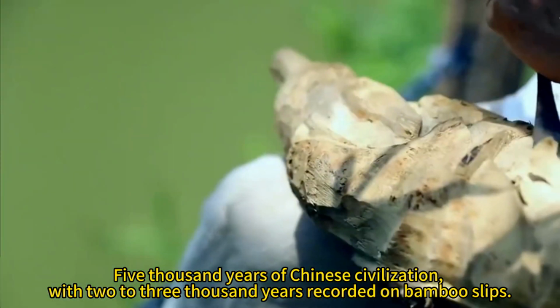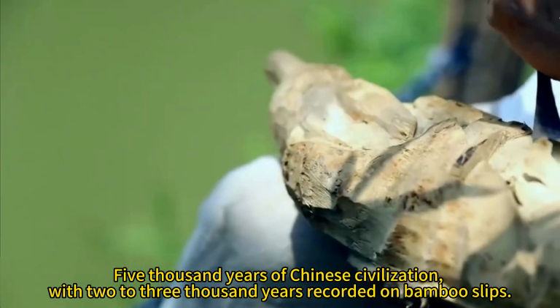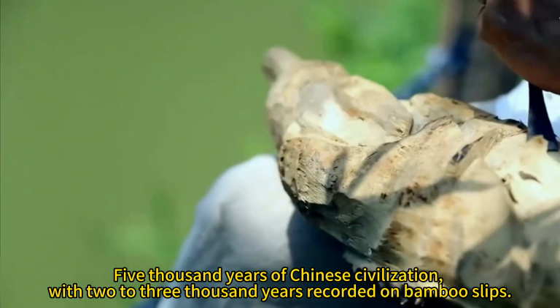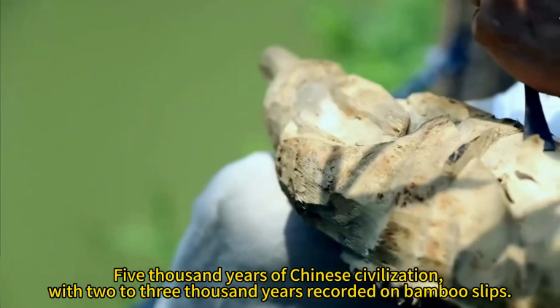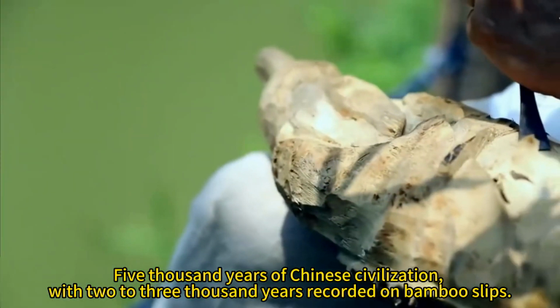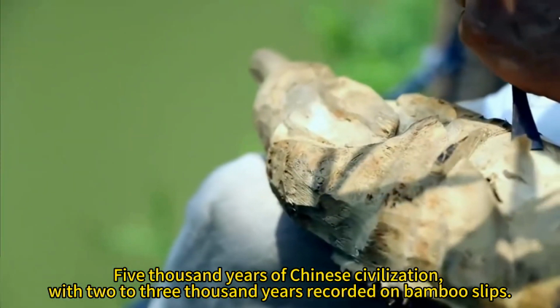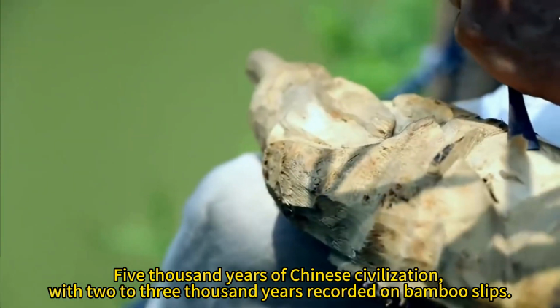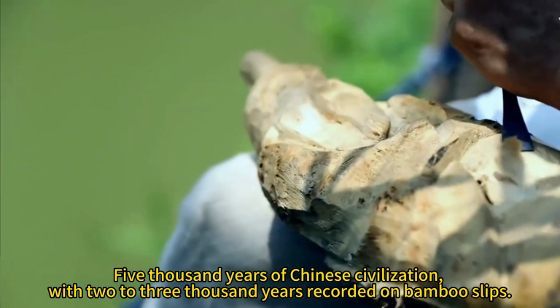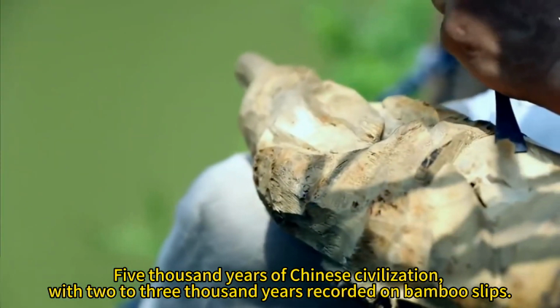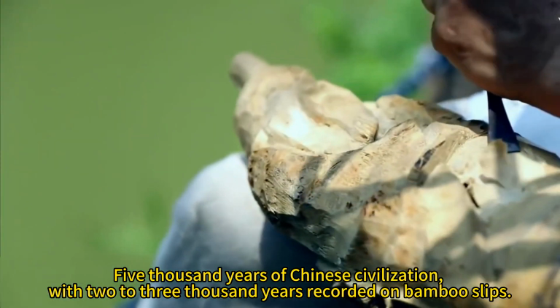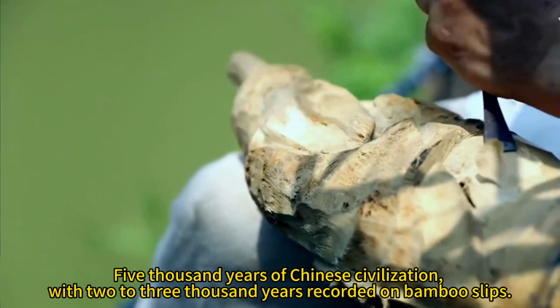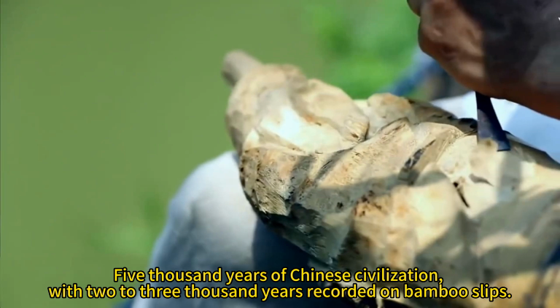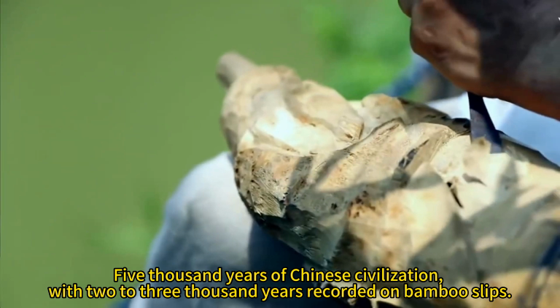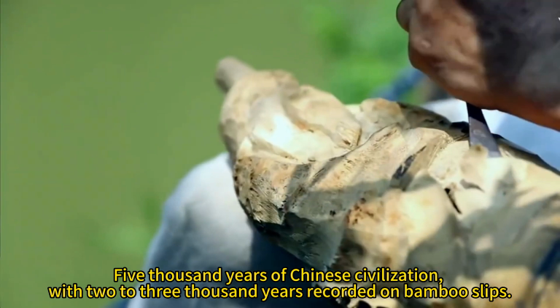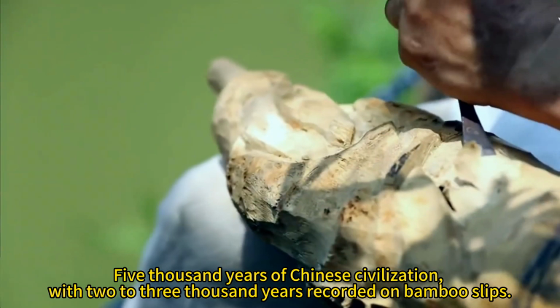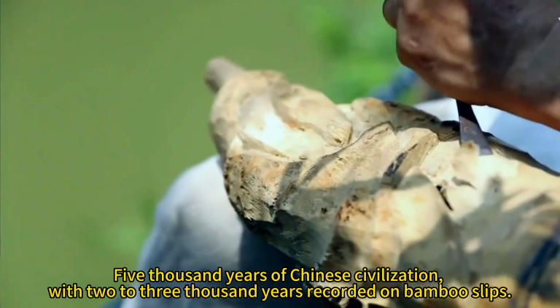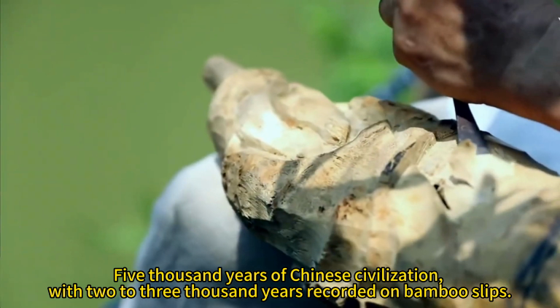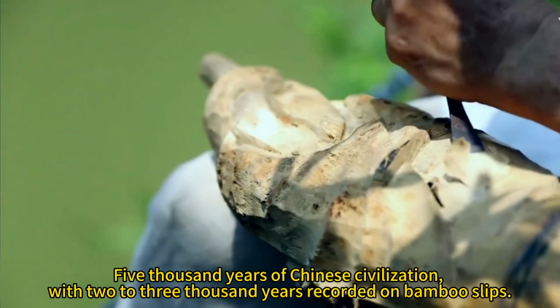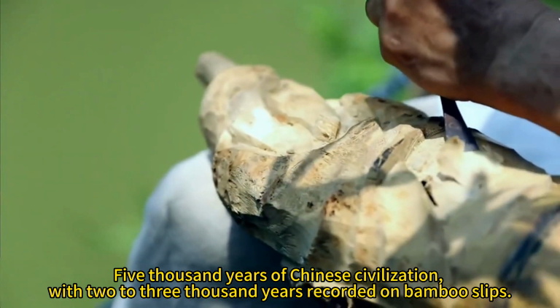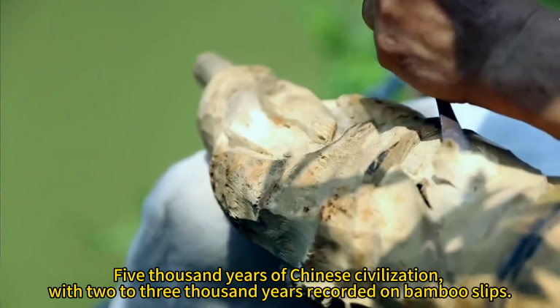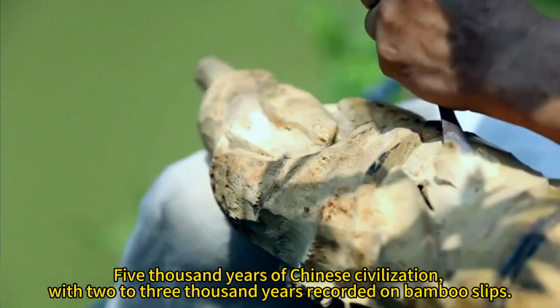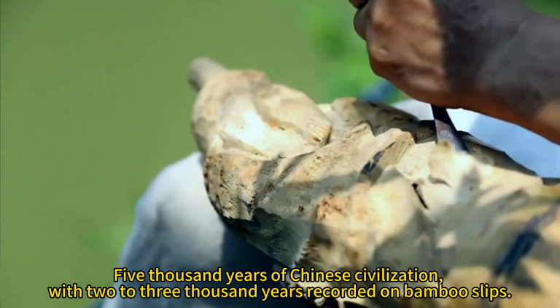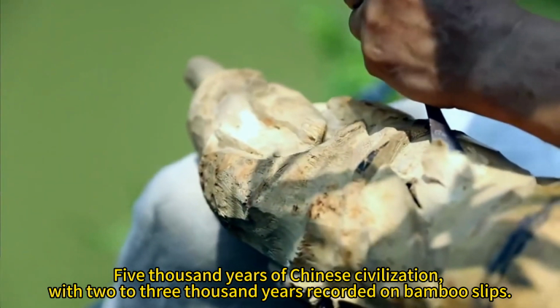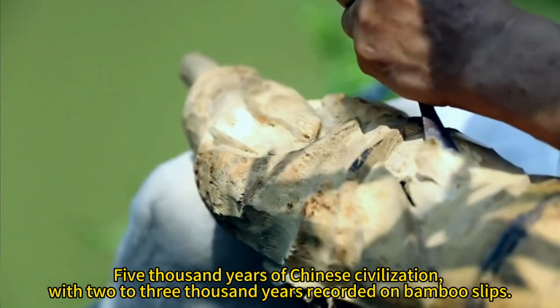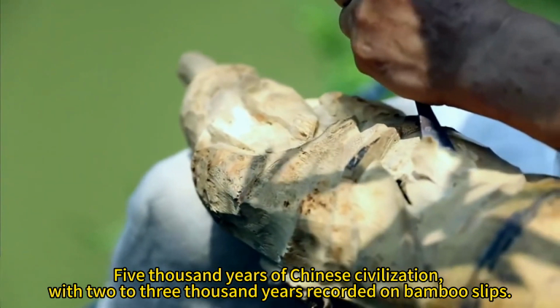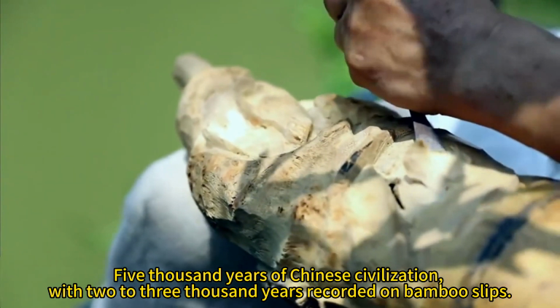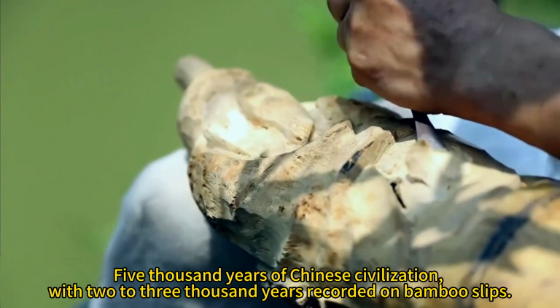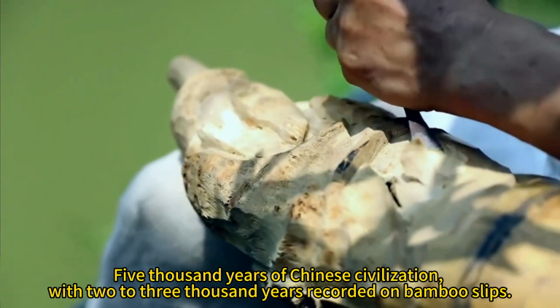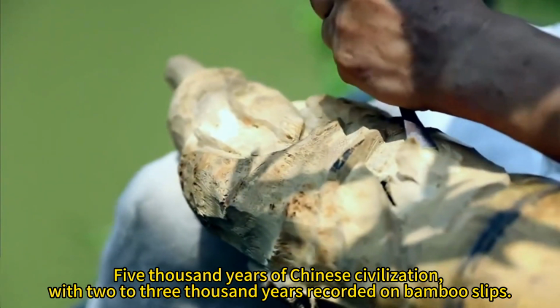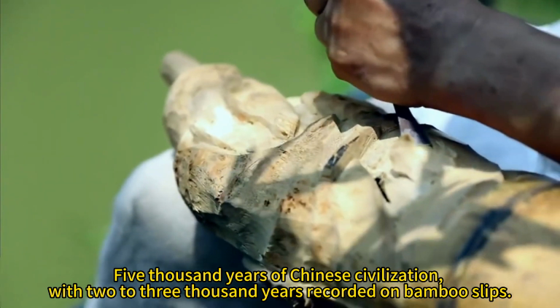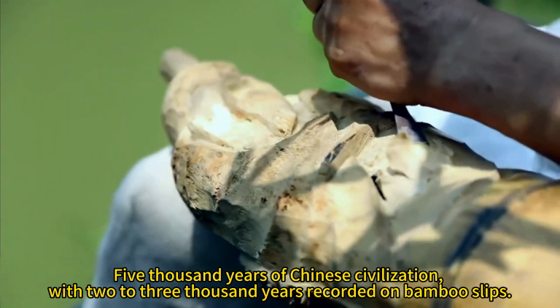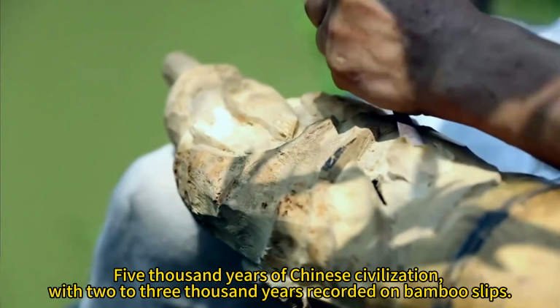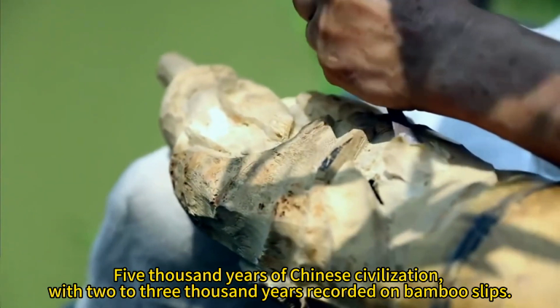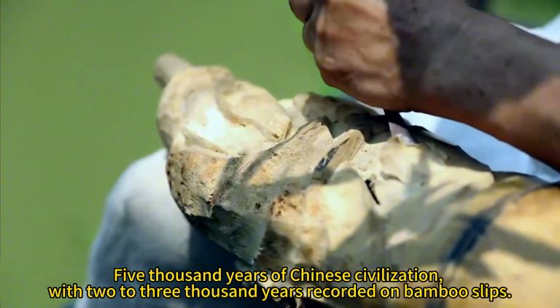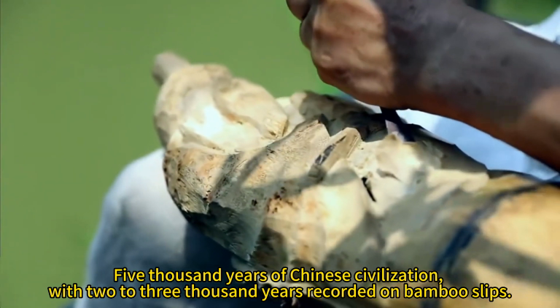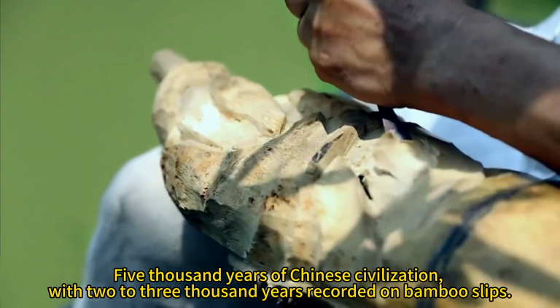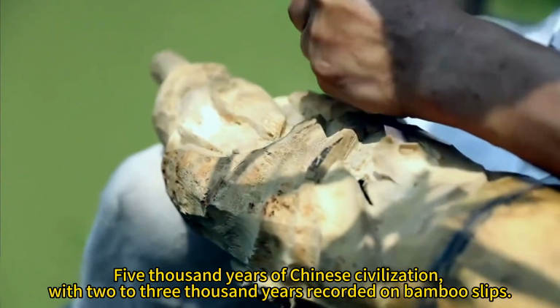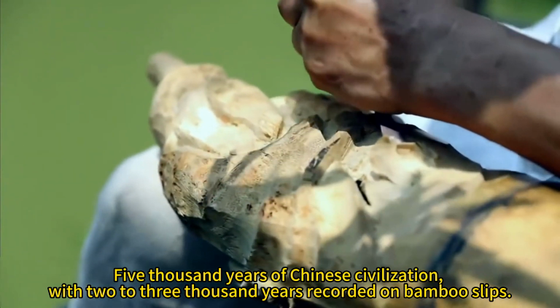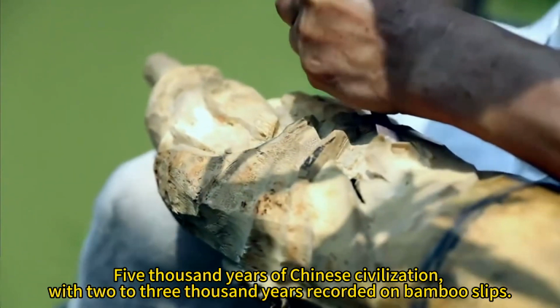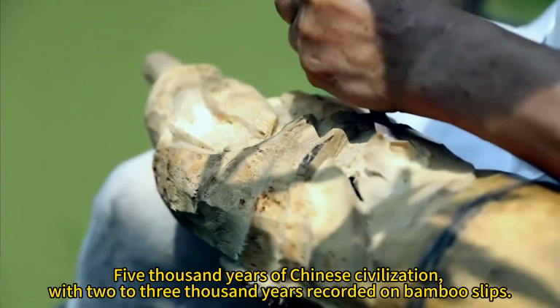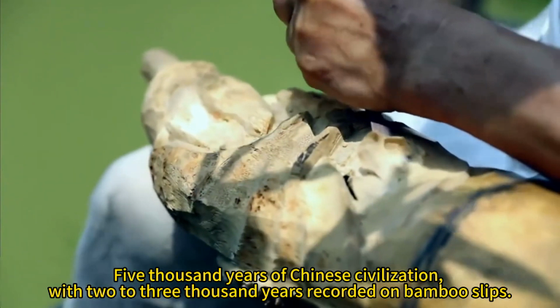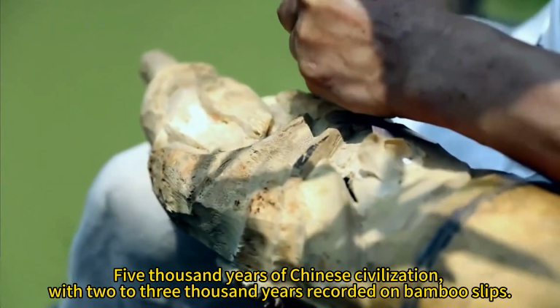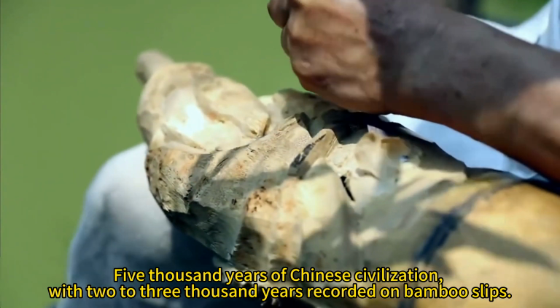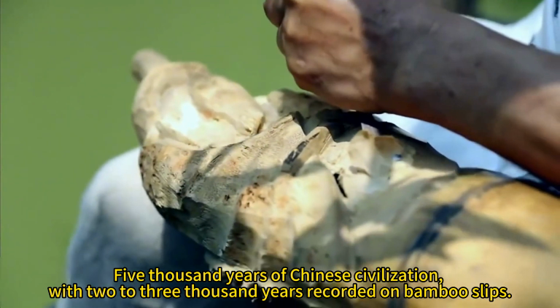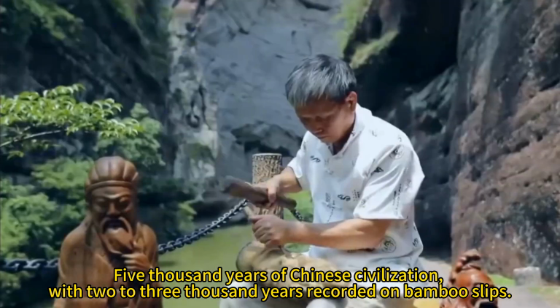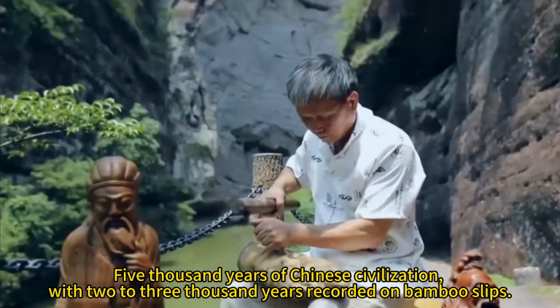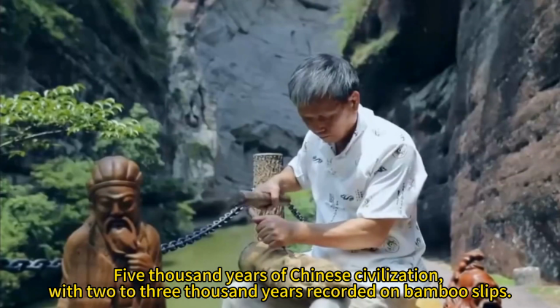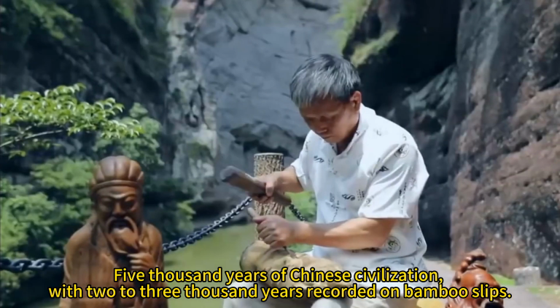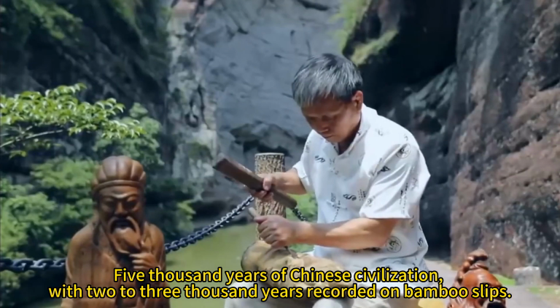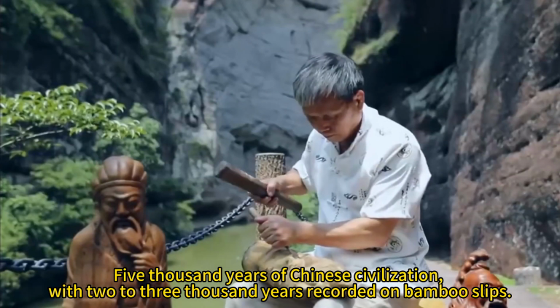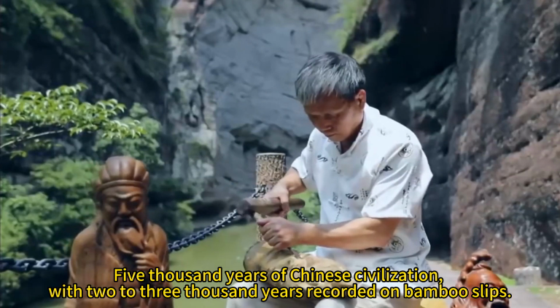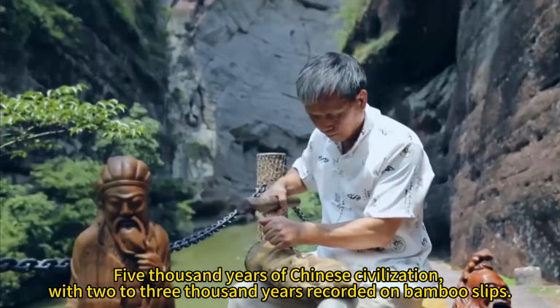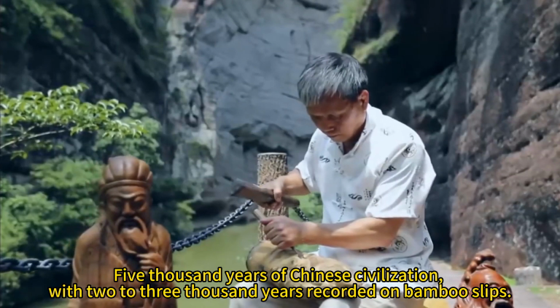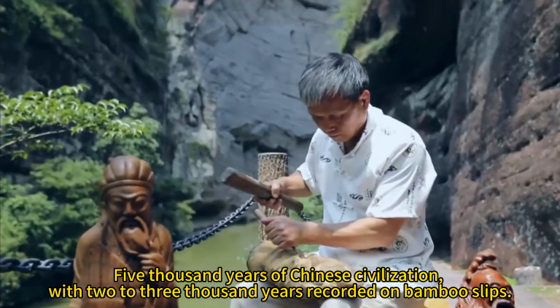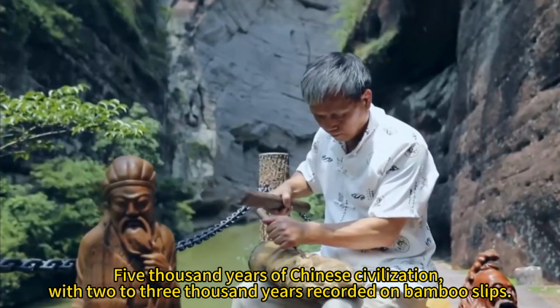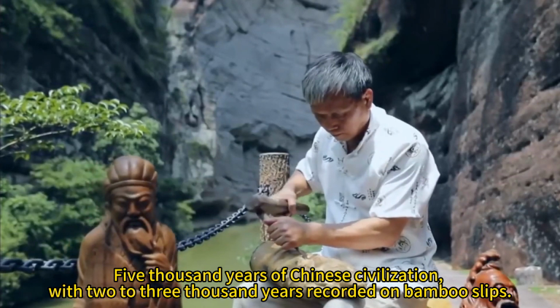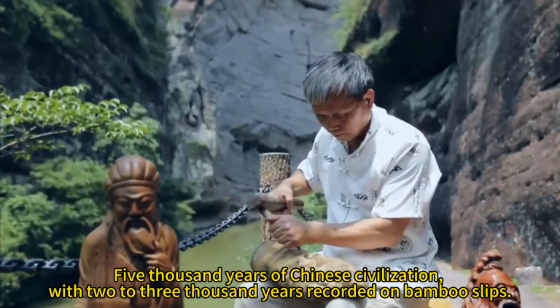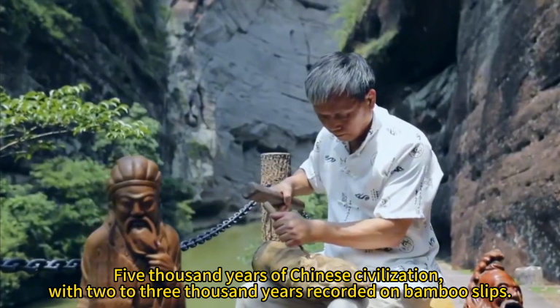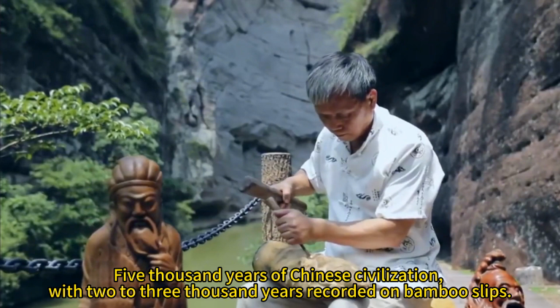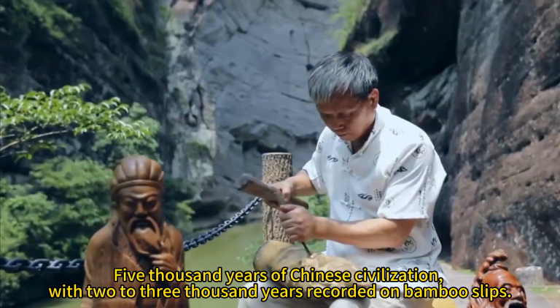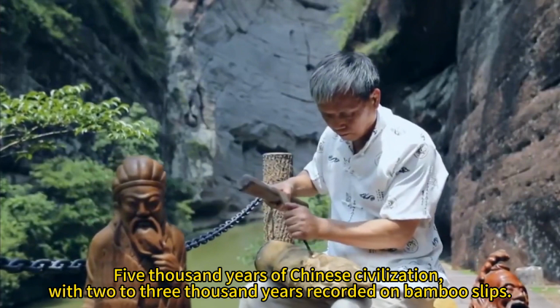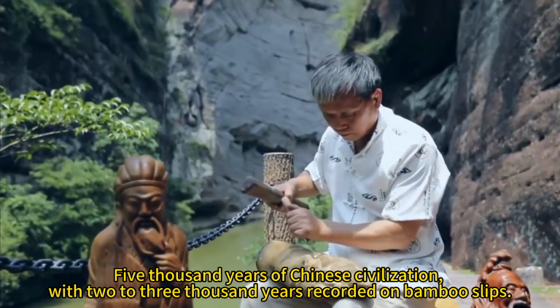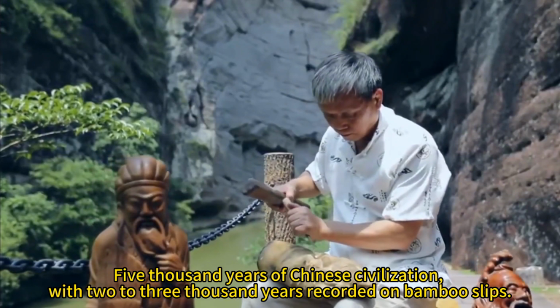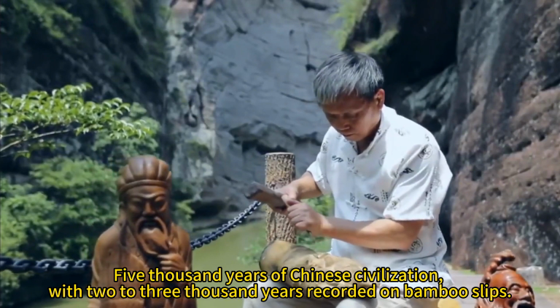5,000 years of Chinese civilization, with 2 to 3,000 years recorded on bamboo slips.